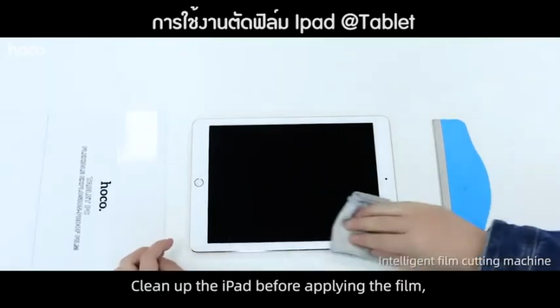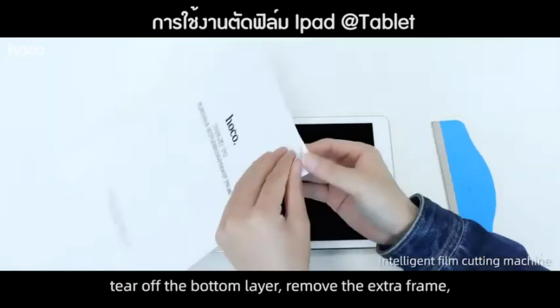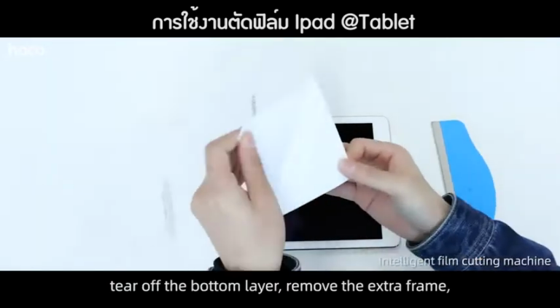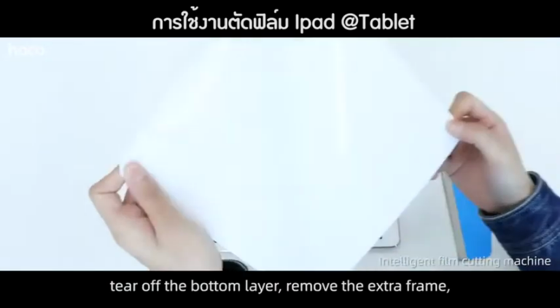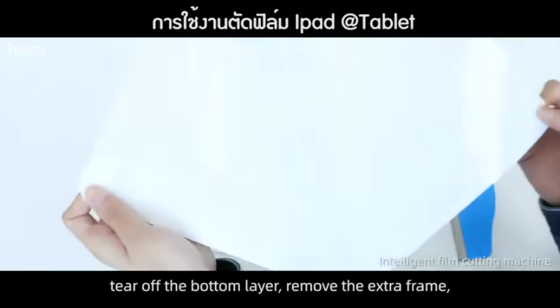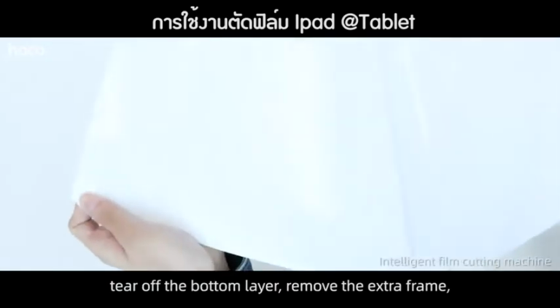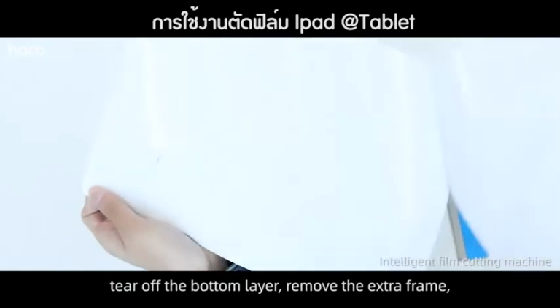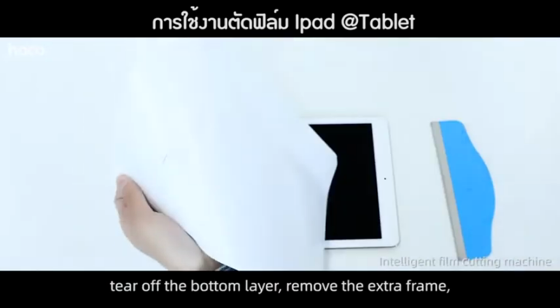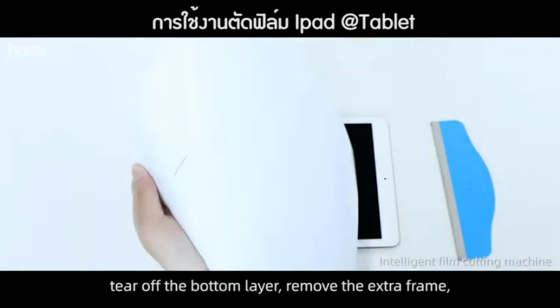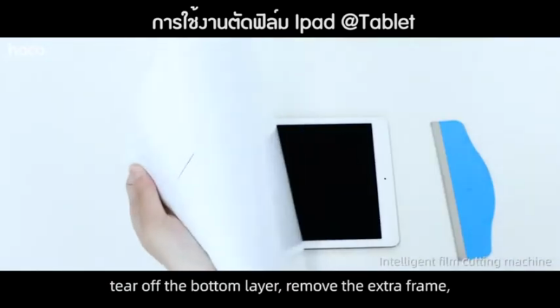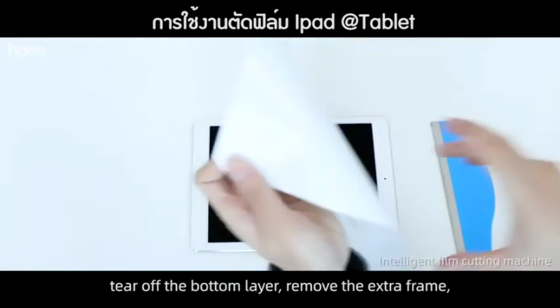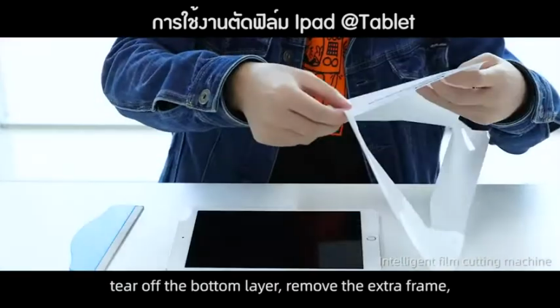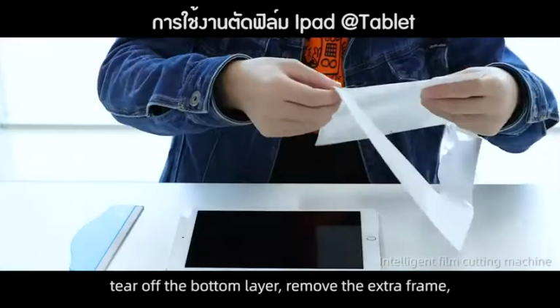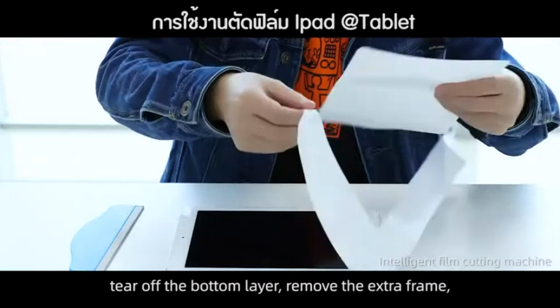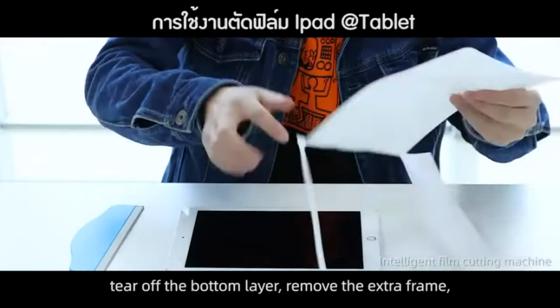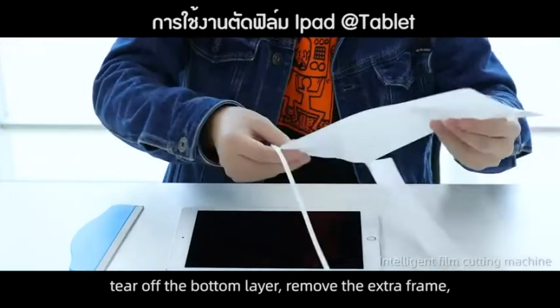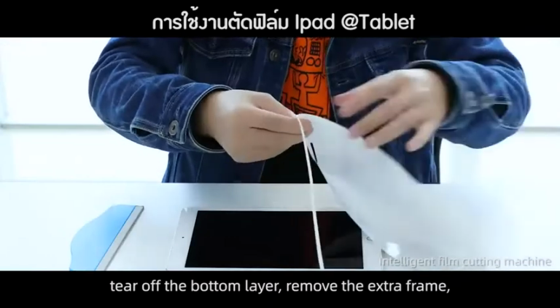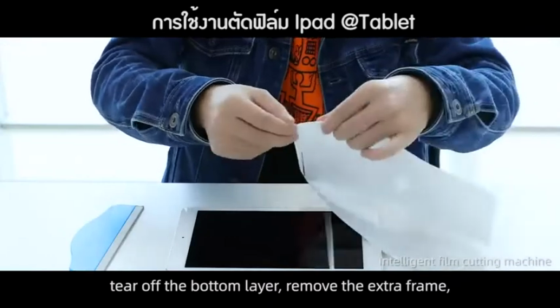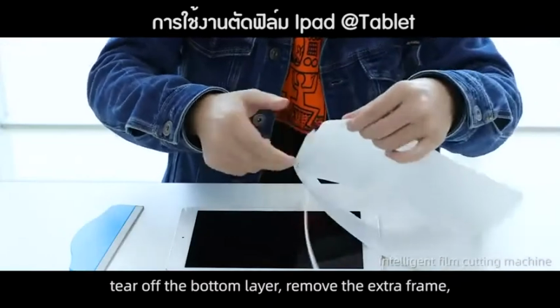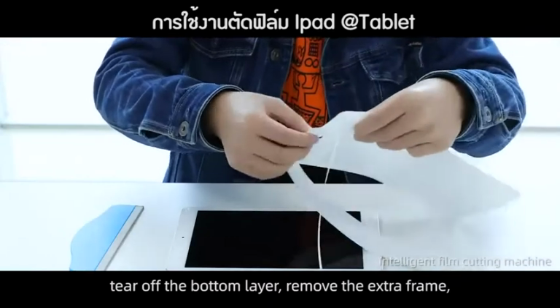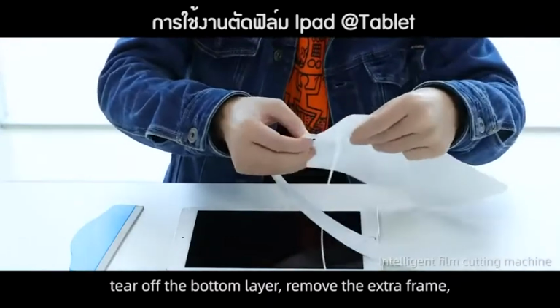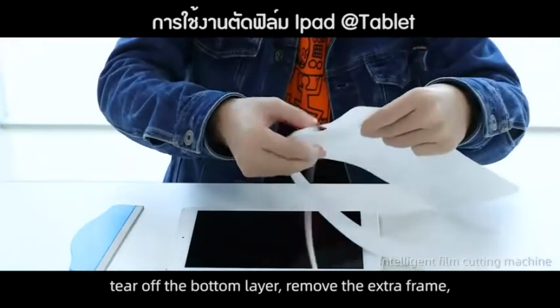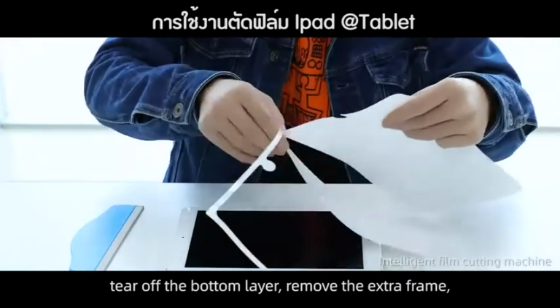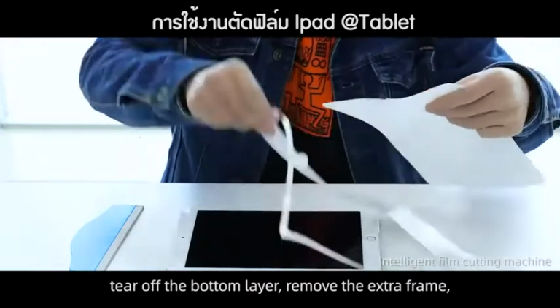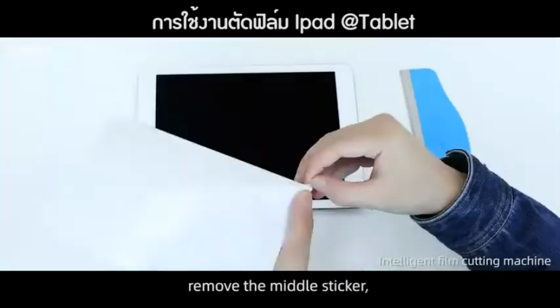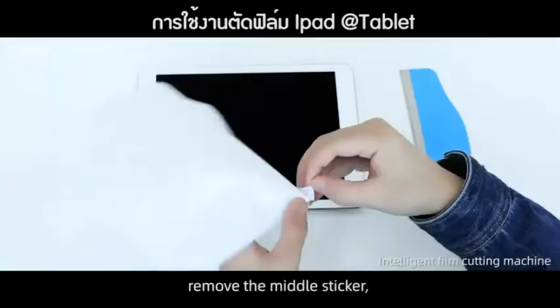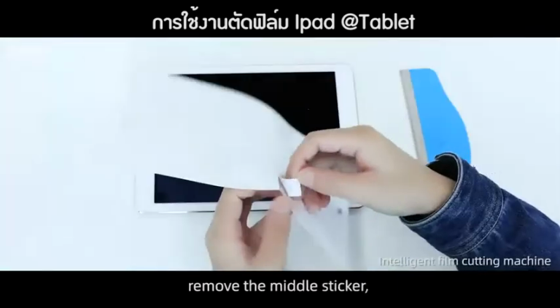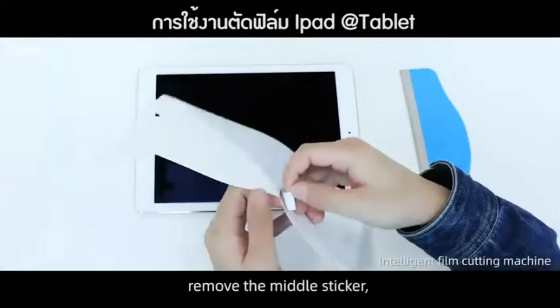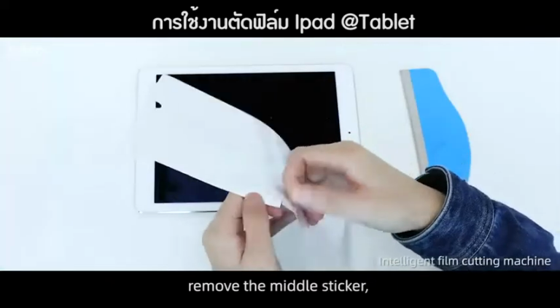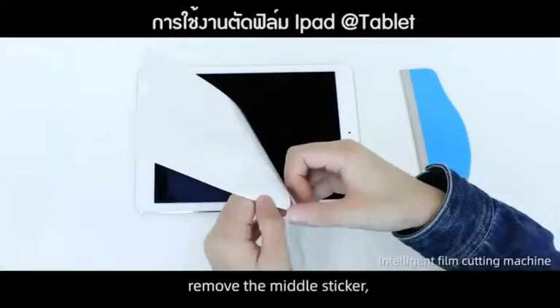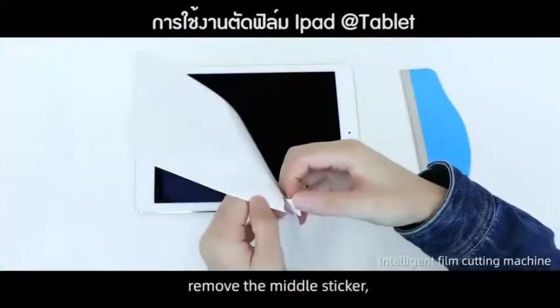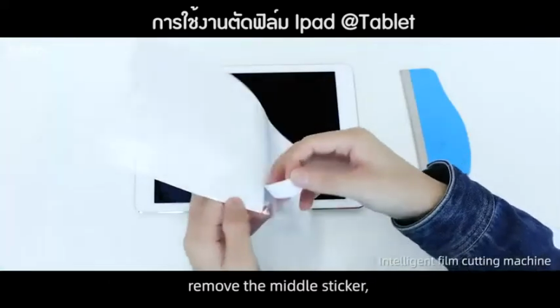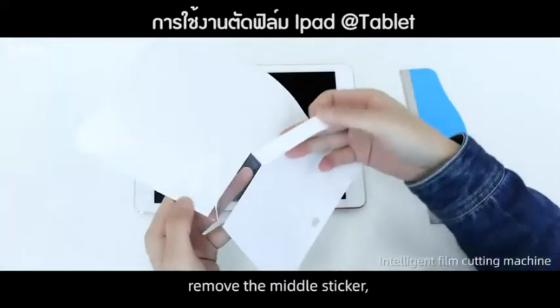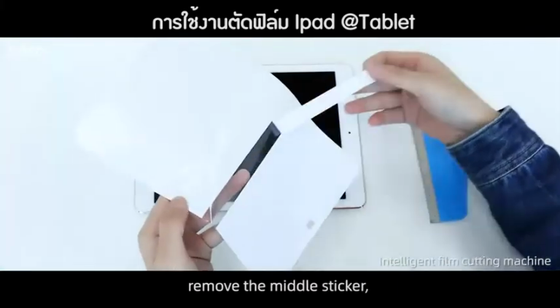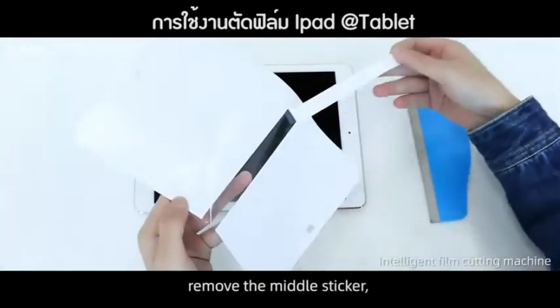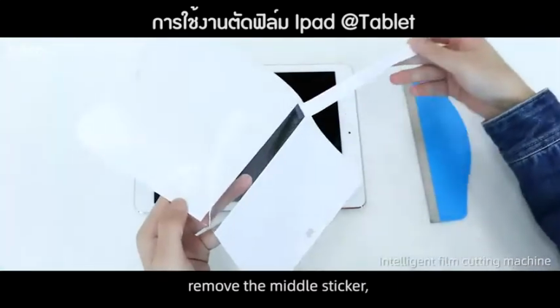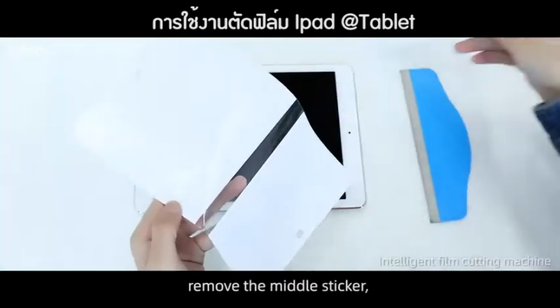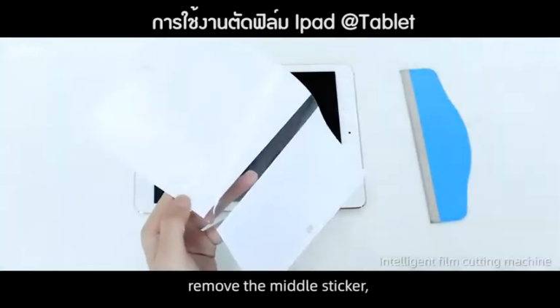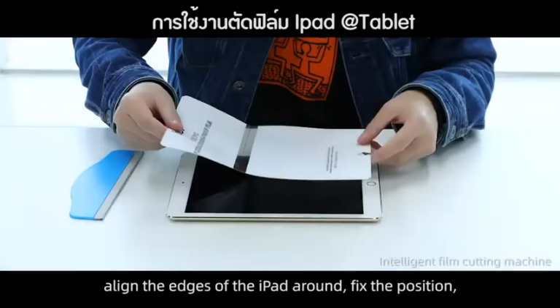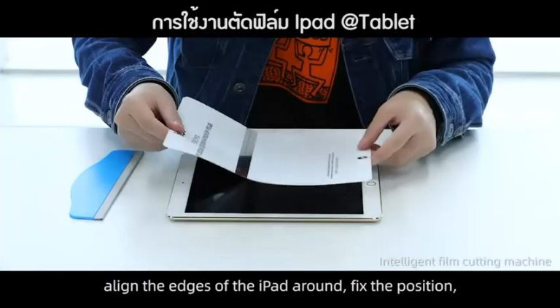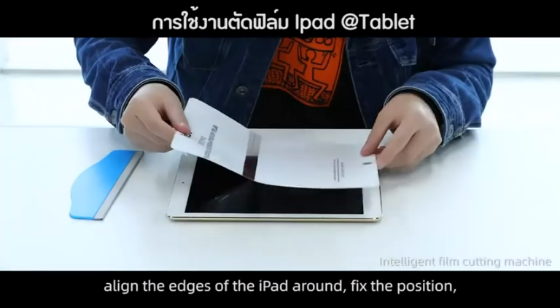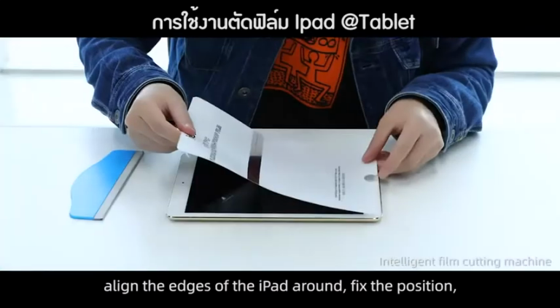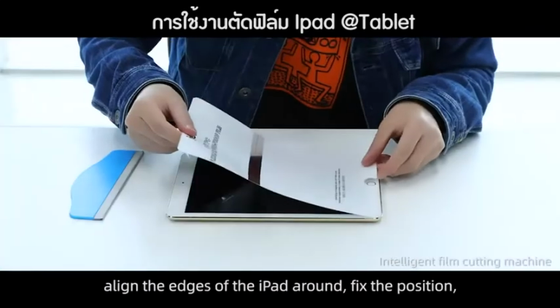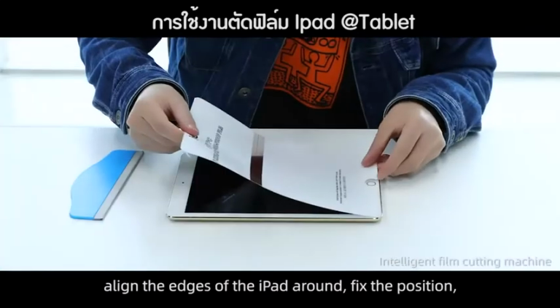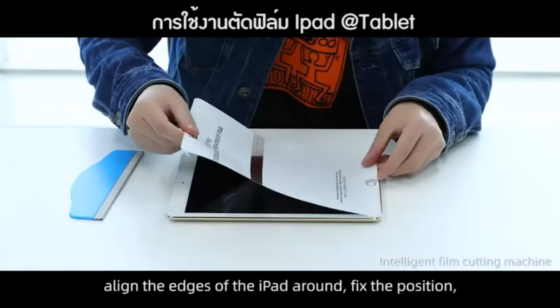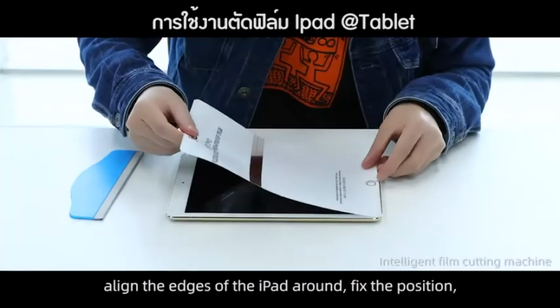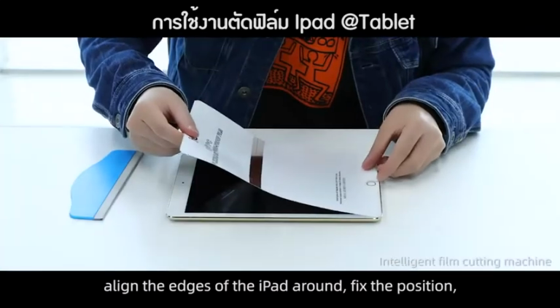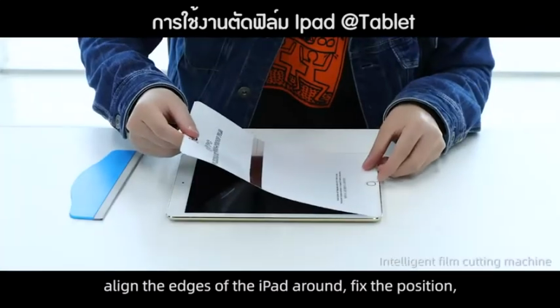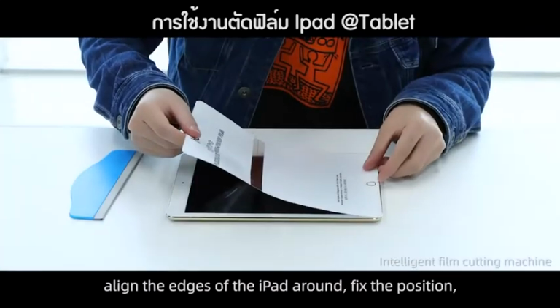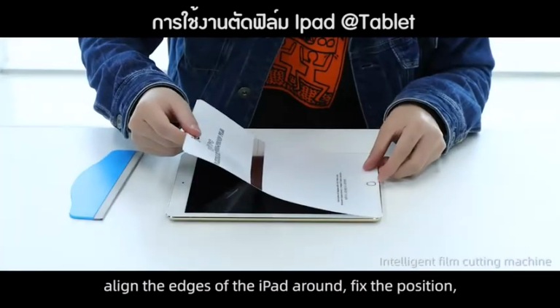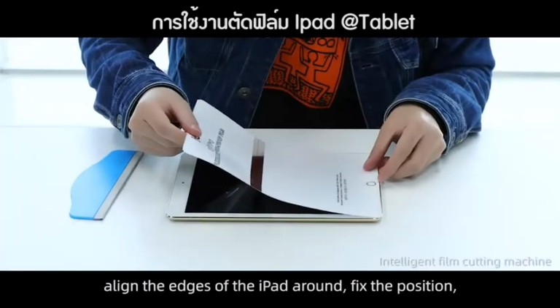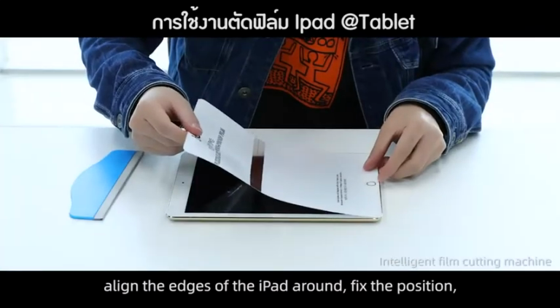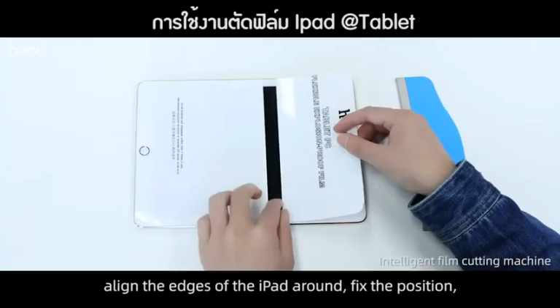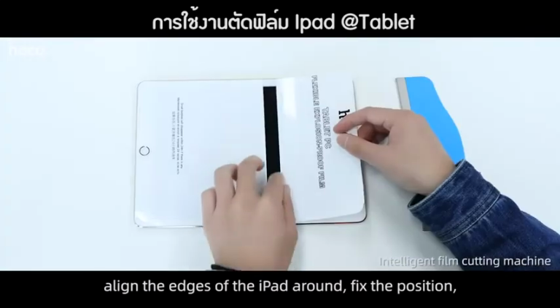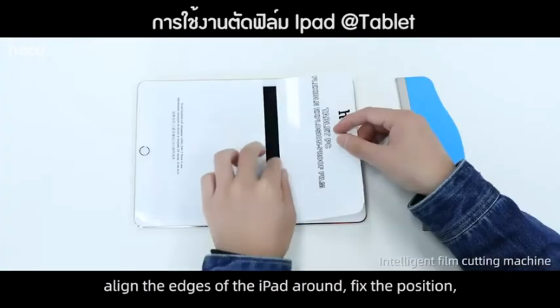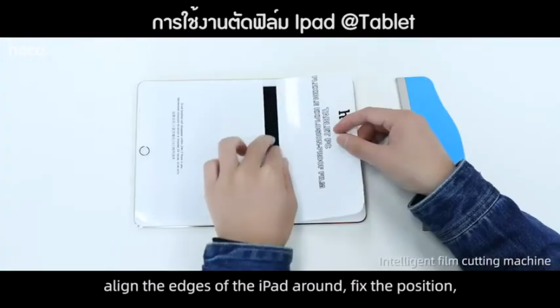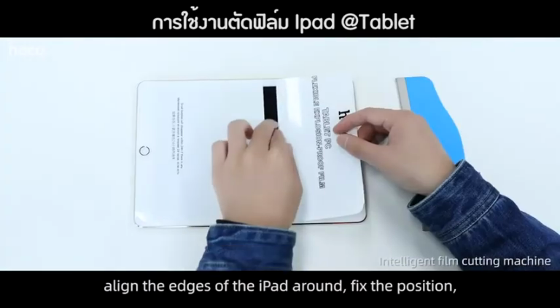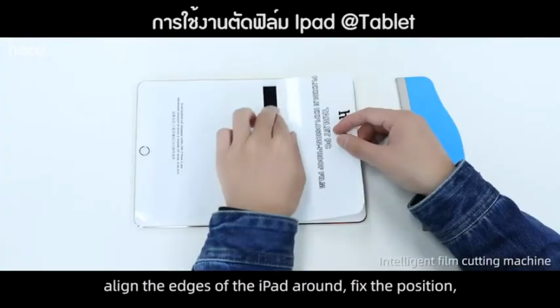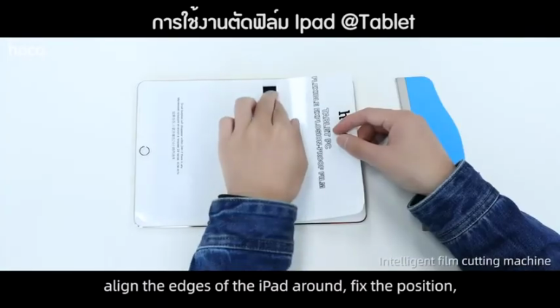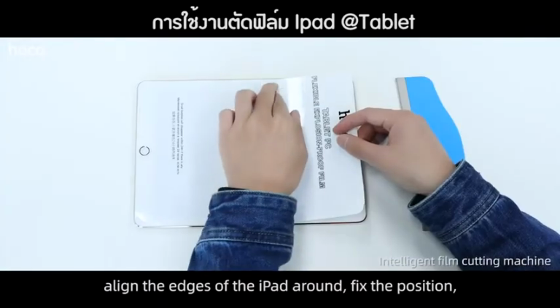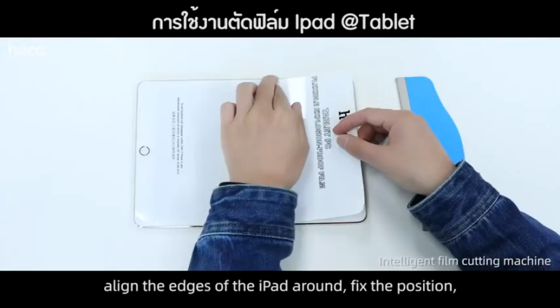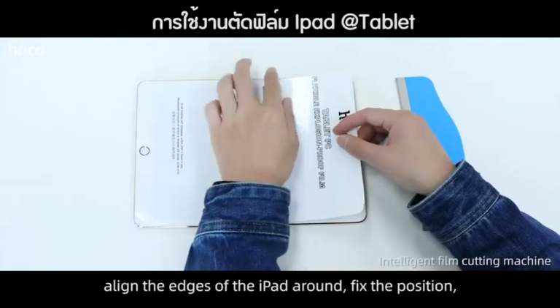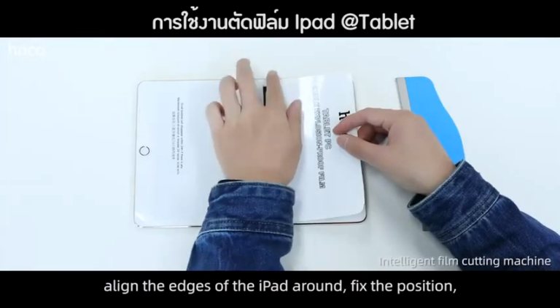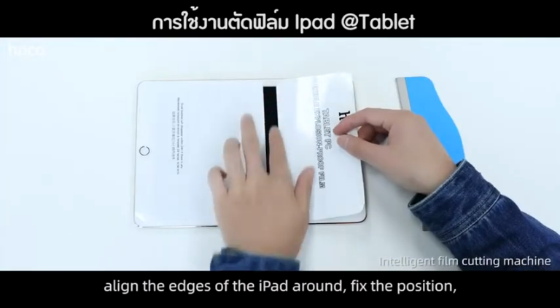Tear off the bottom layer. Remove the extra frame. Remove the middle sticker. Align the edges of the iPad around. Fix the position.